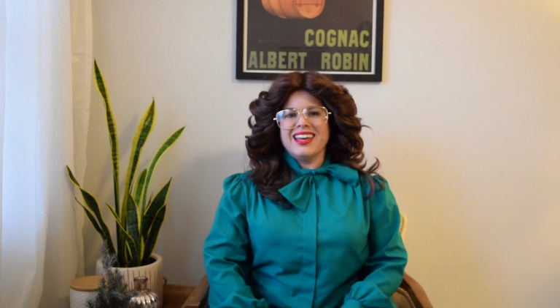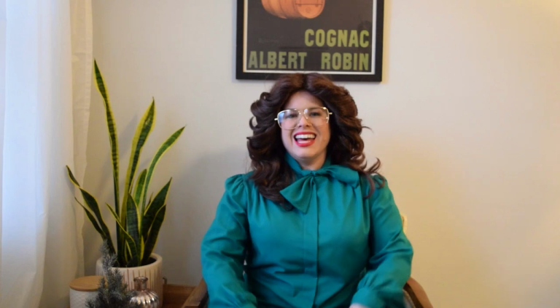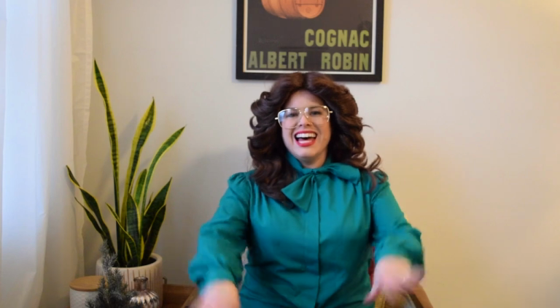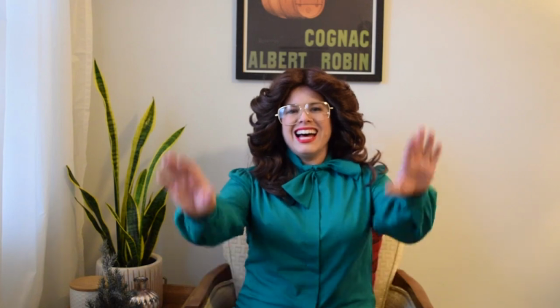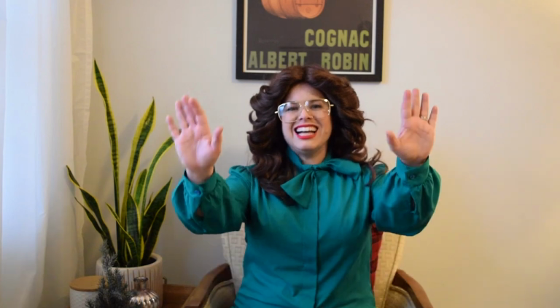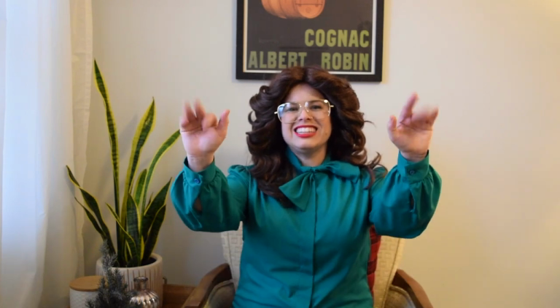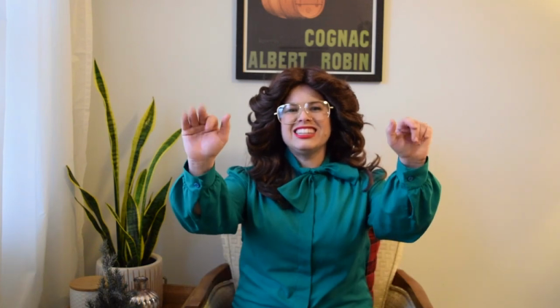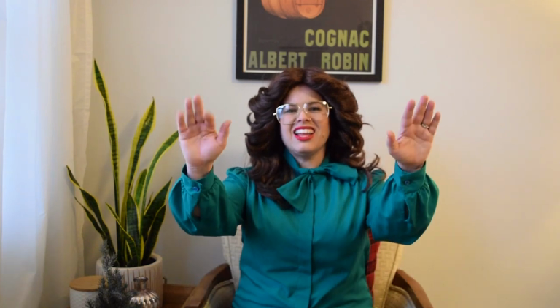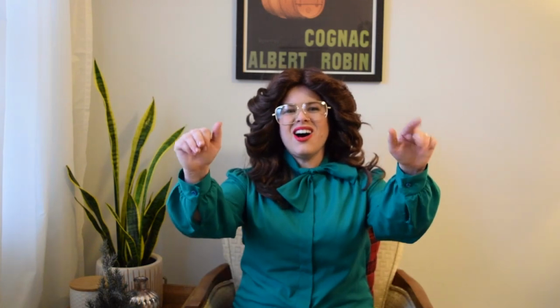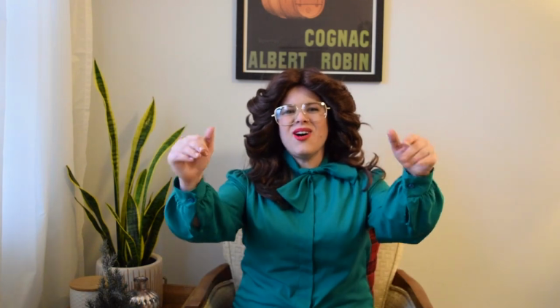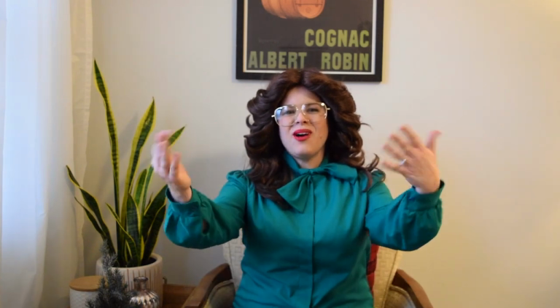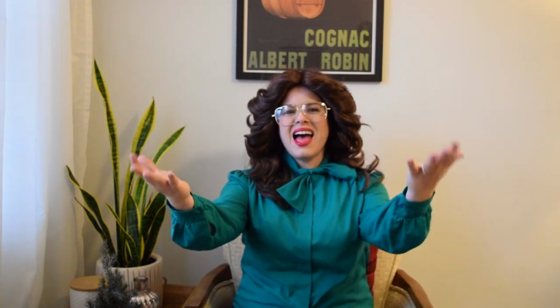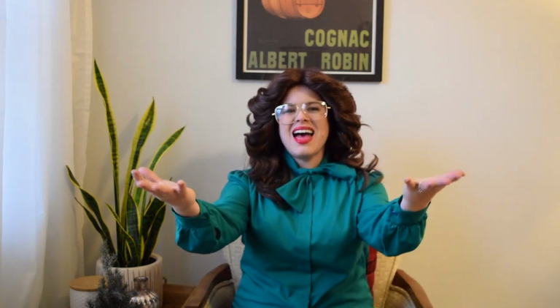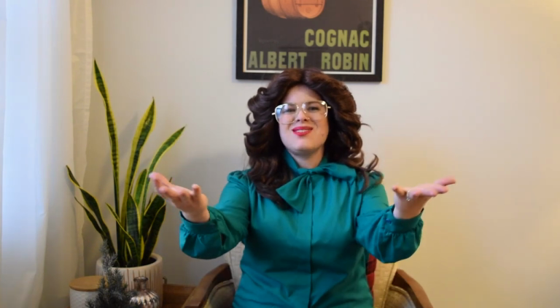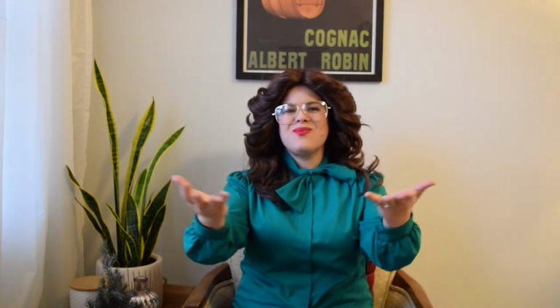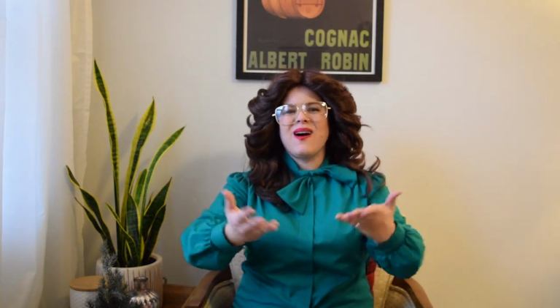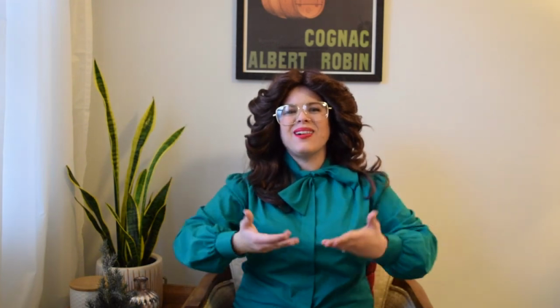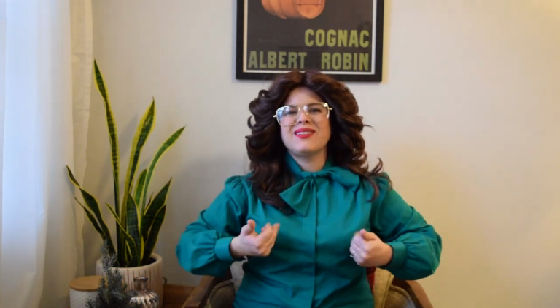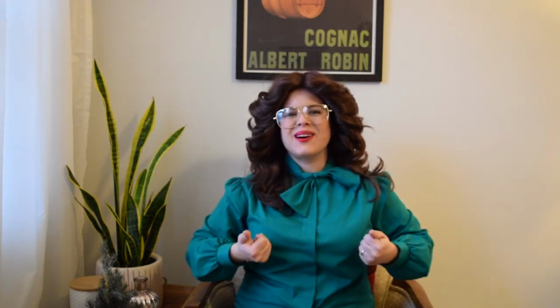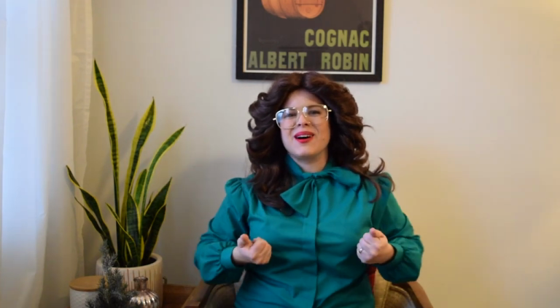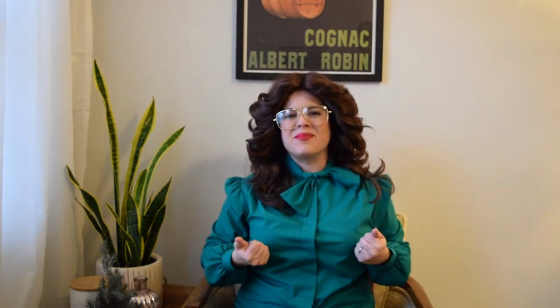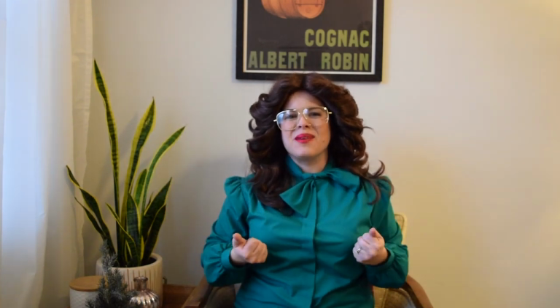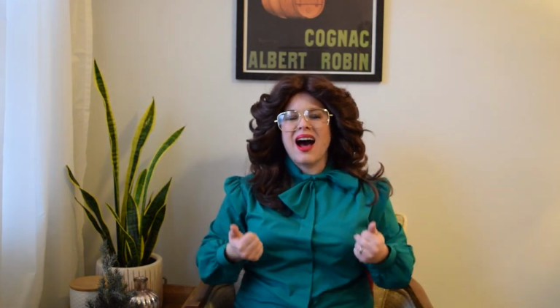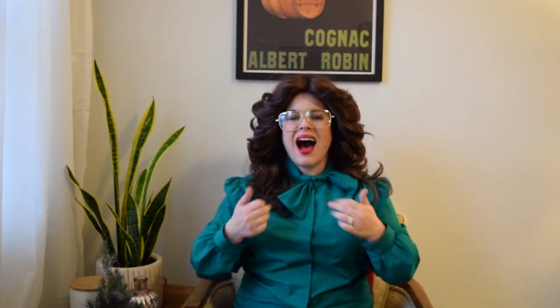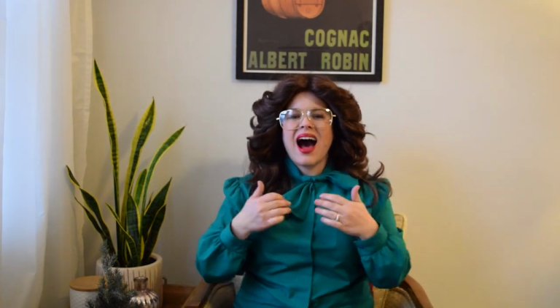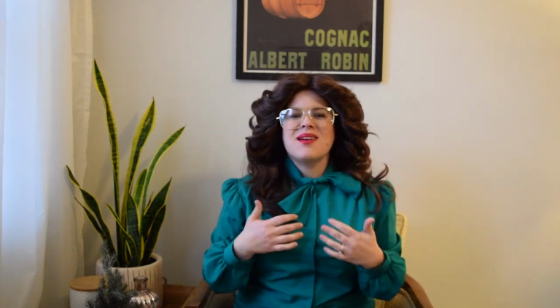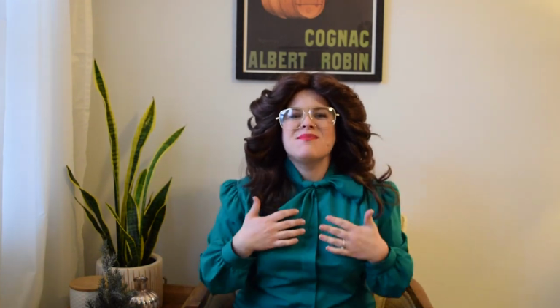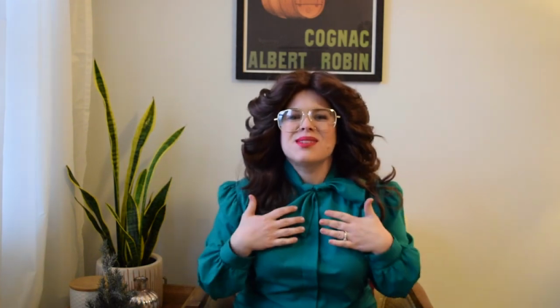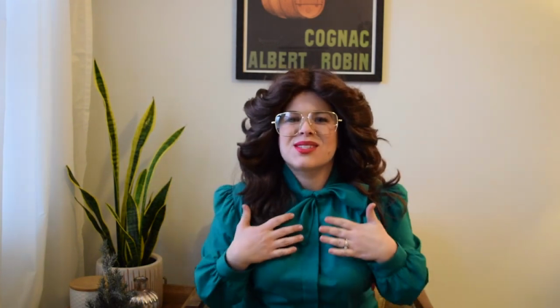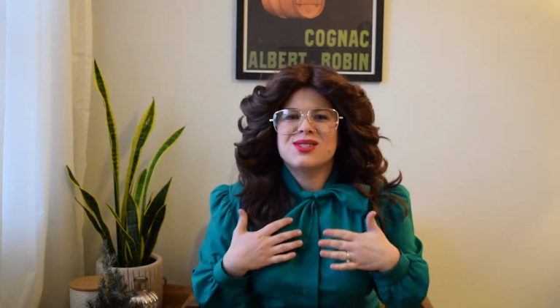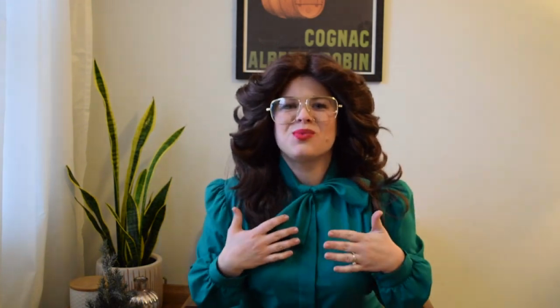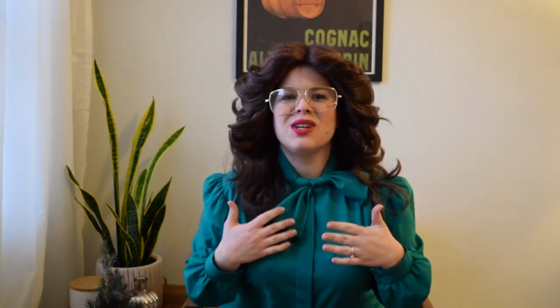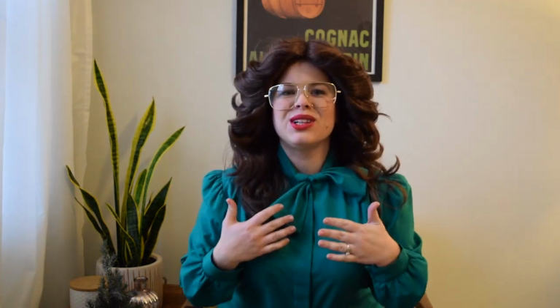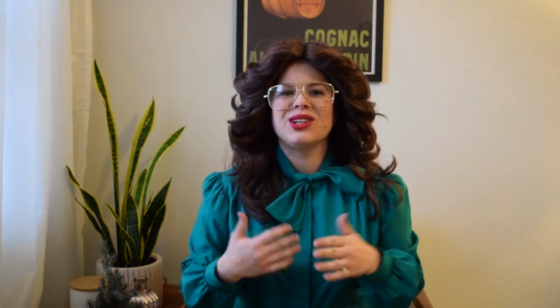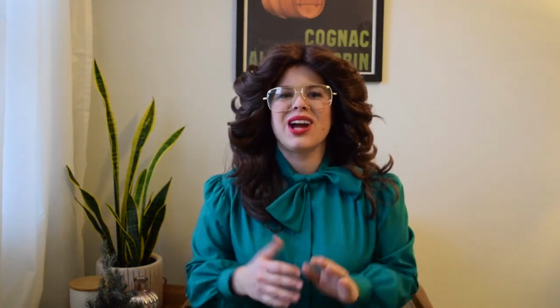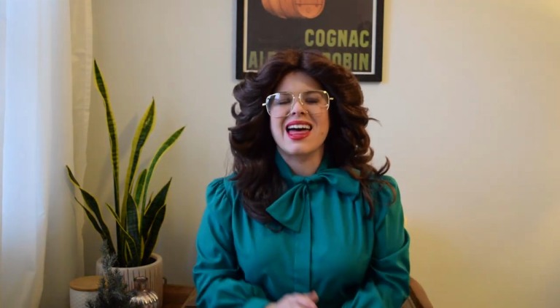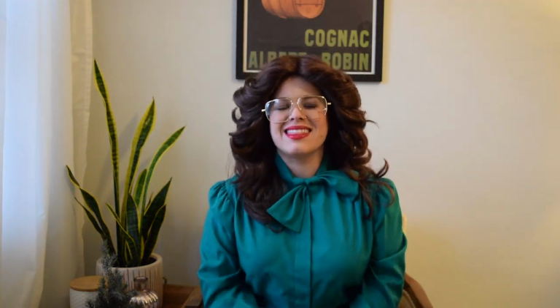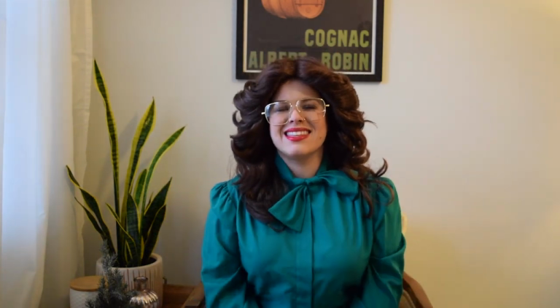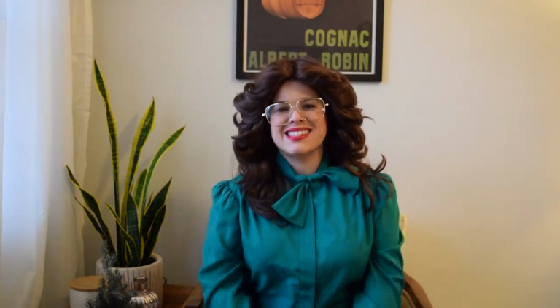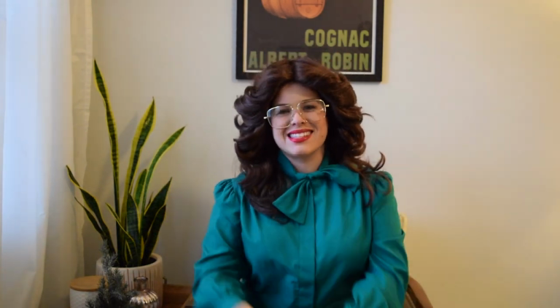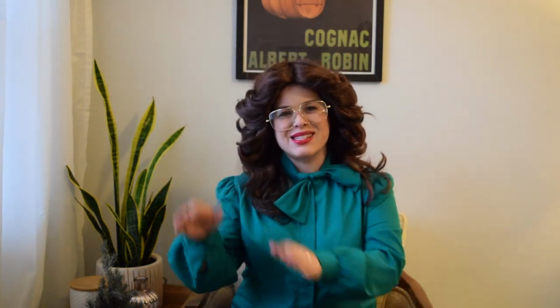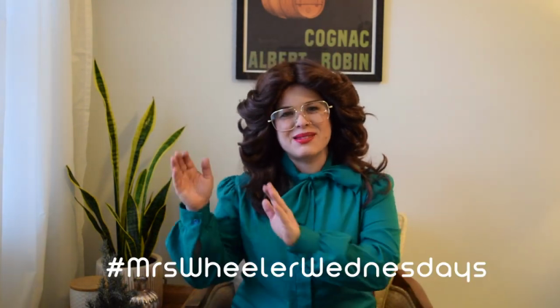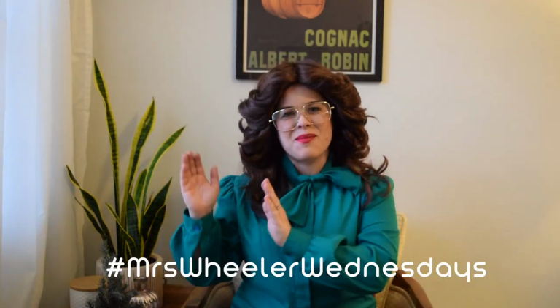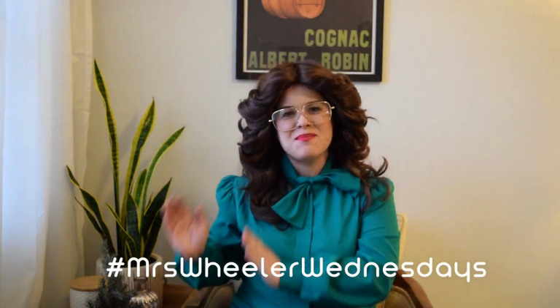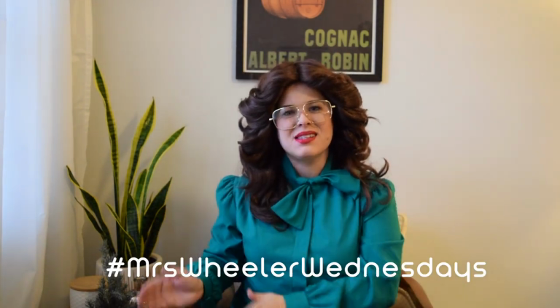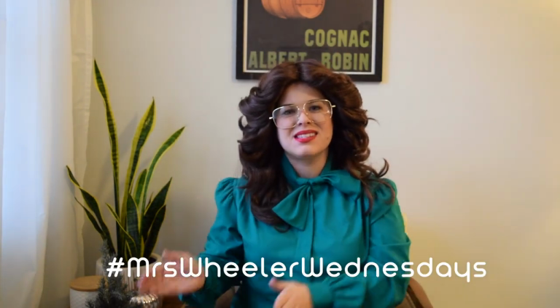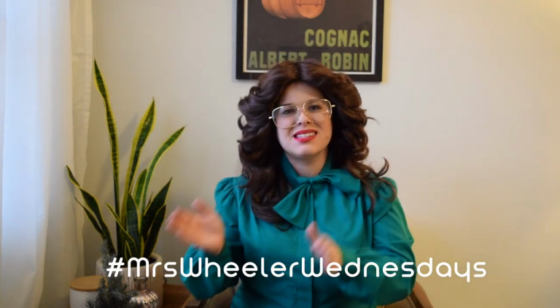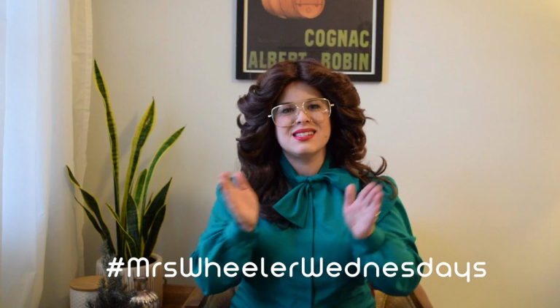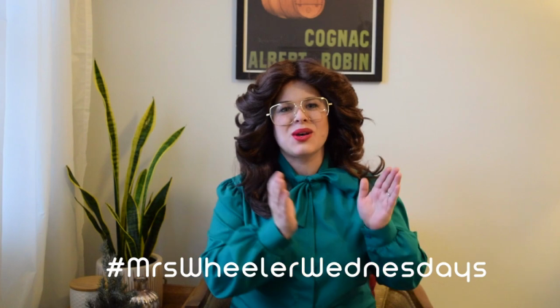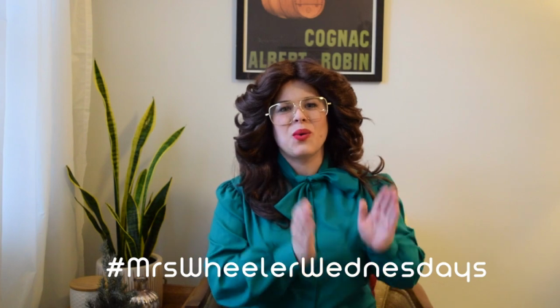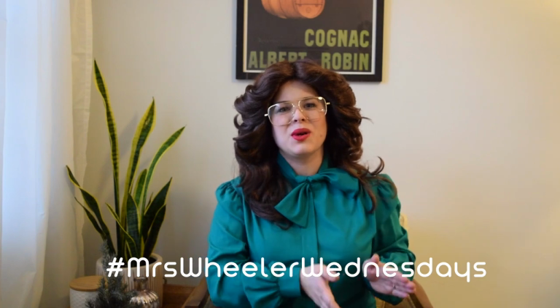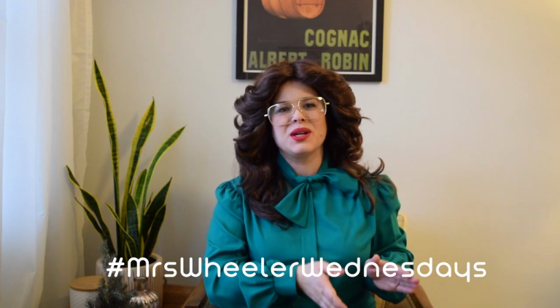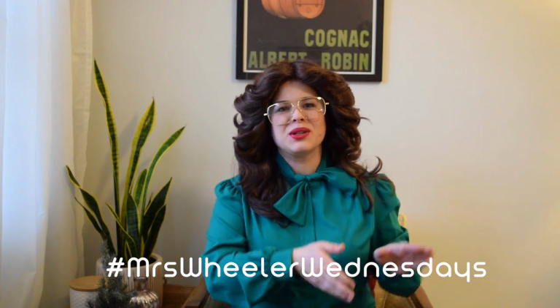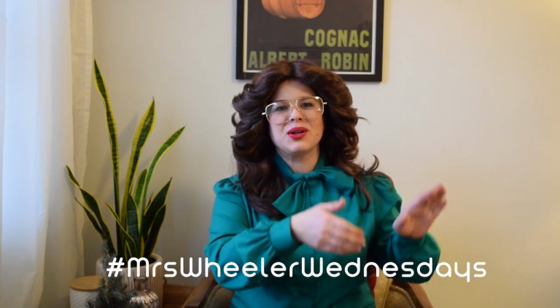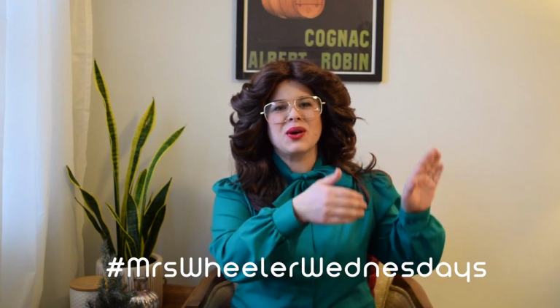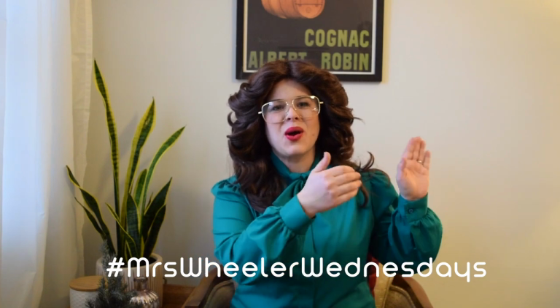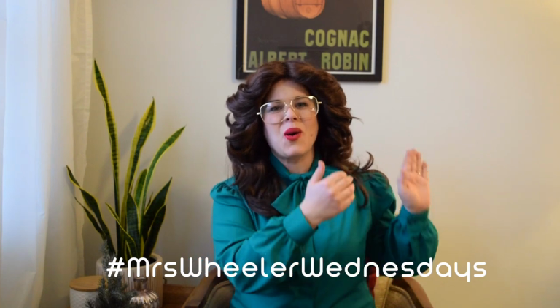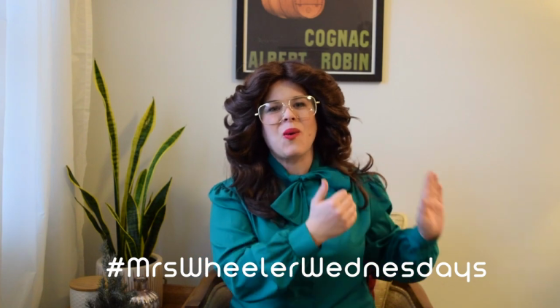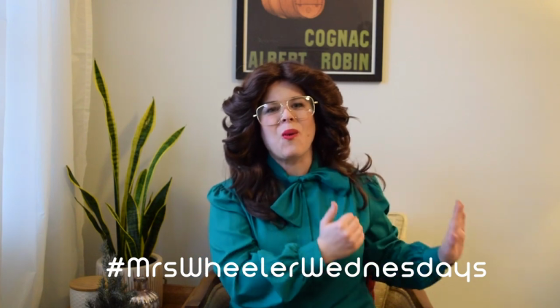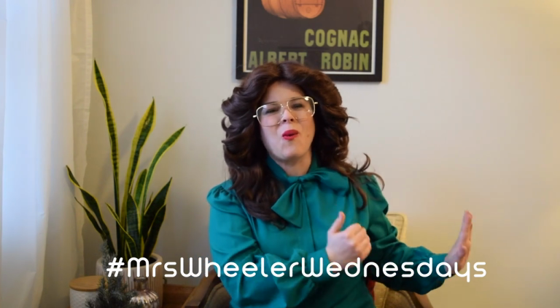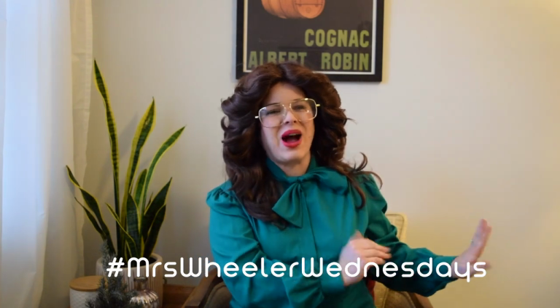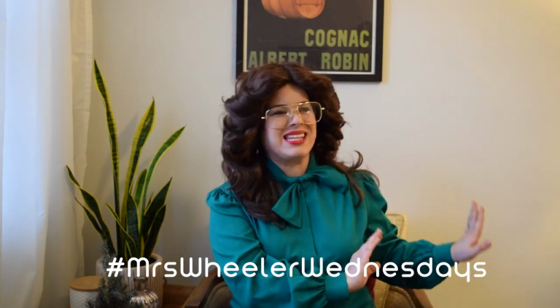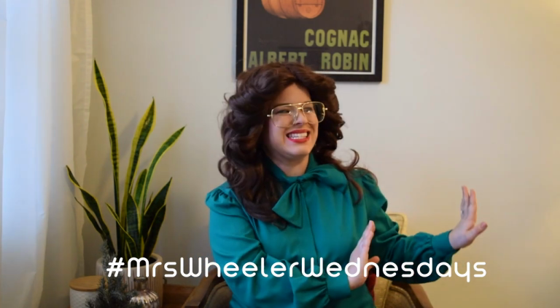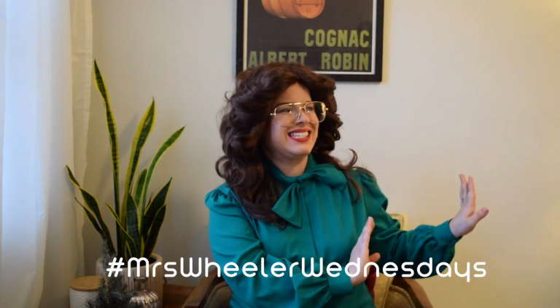Hello and welcome. I'm Mrs. Wheeler and this is Mrs. Wheeler Wednesday.